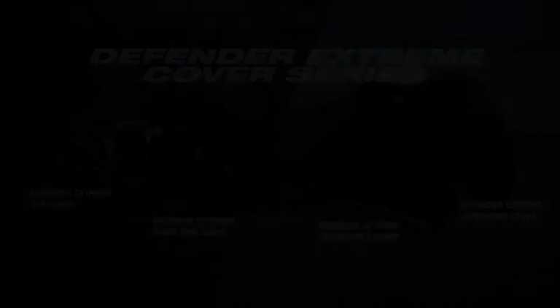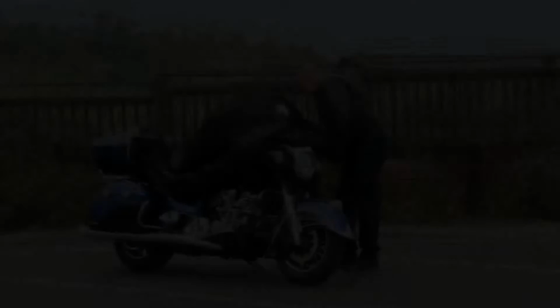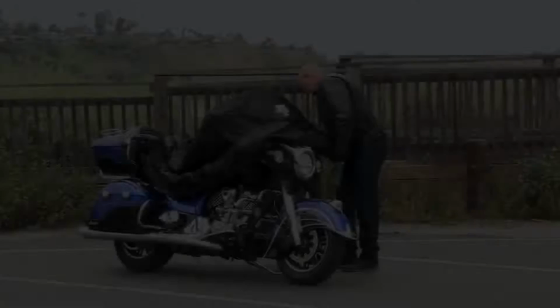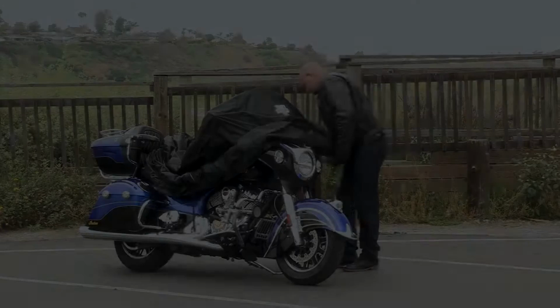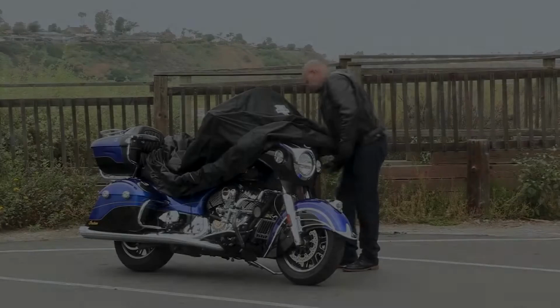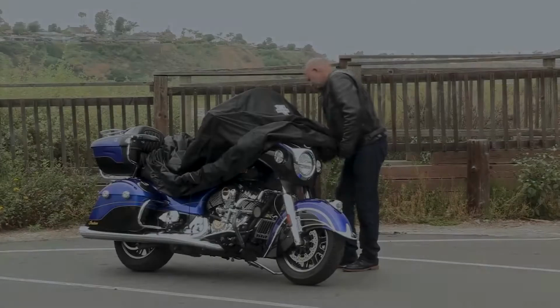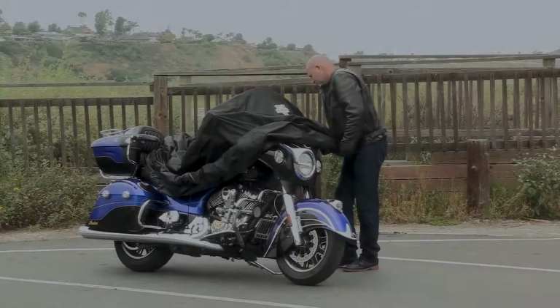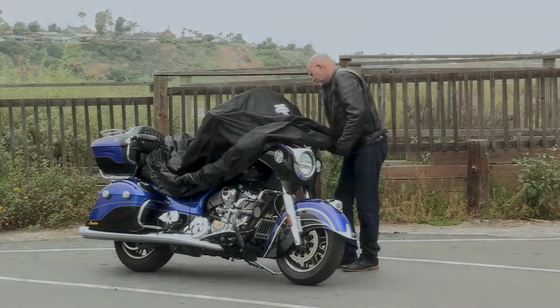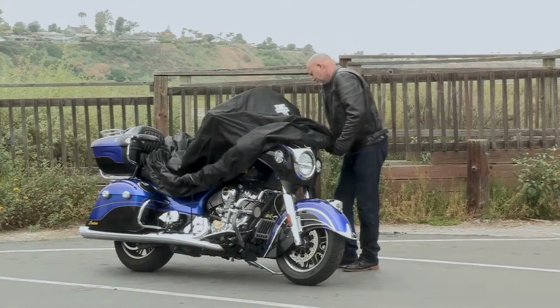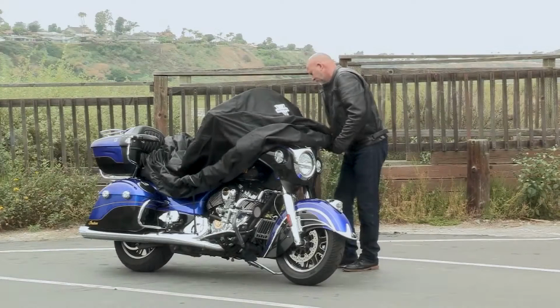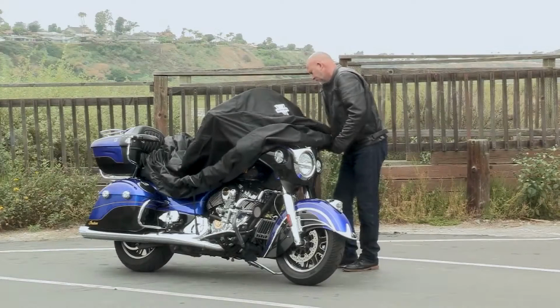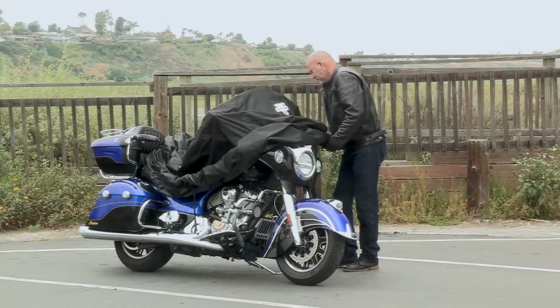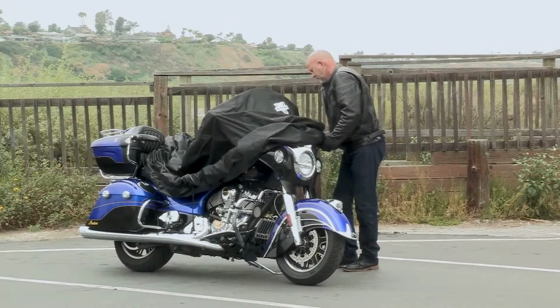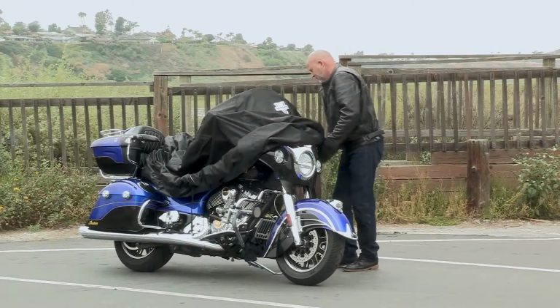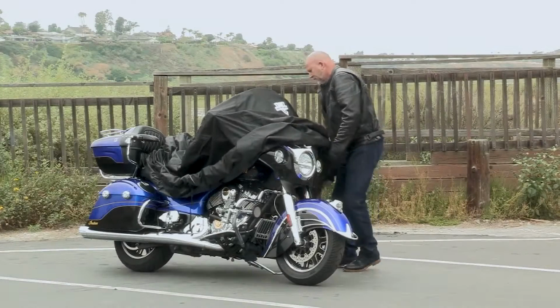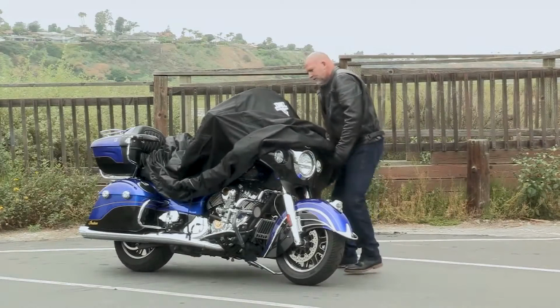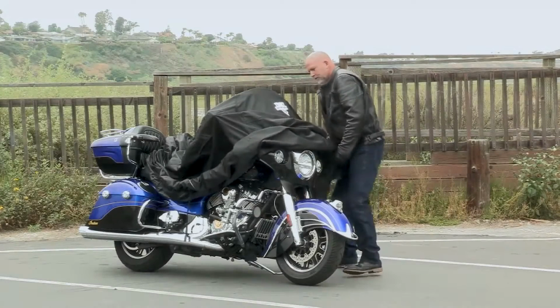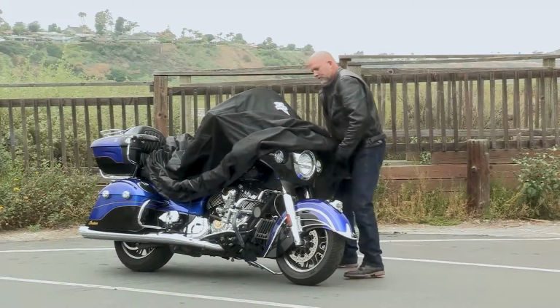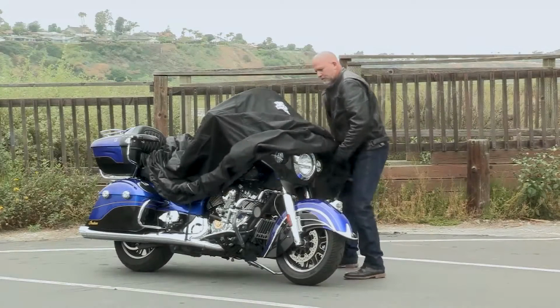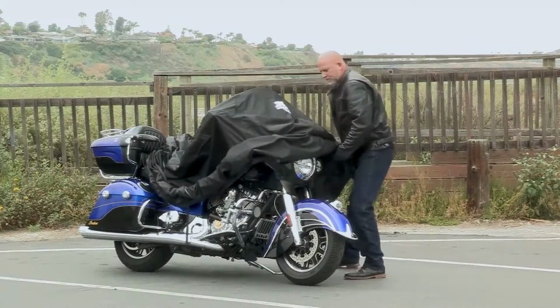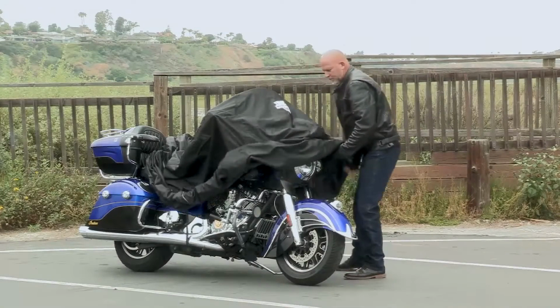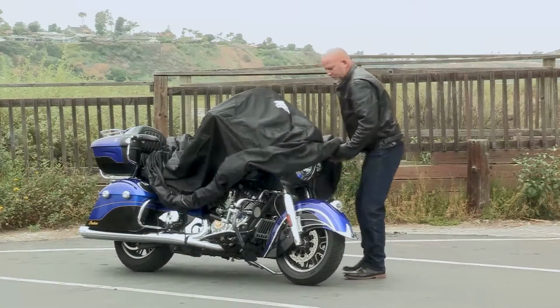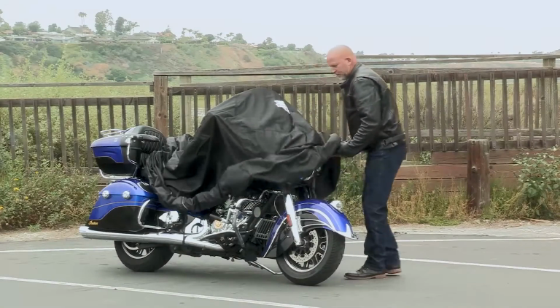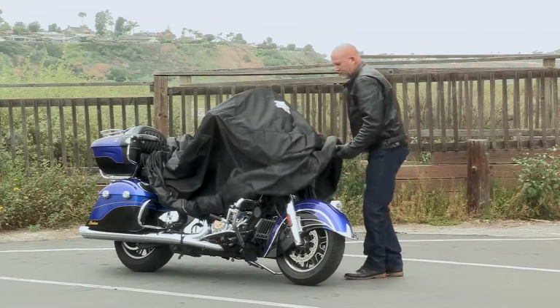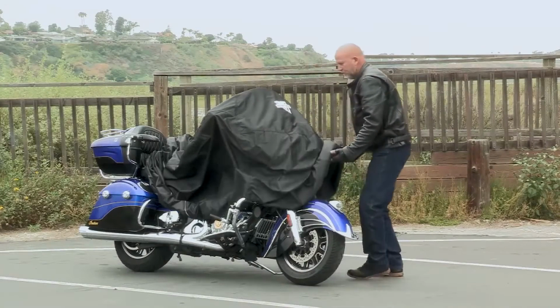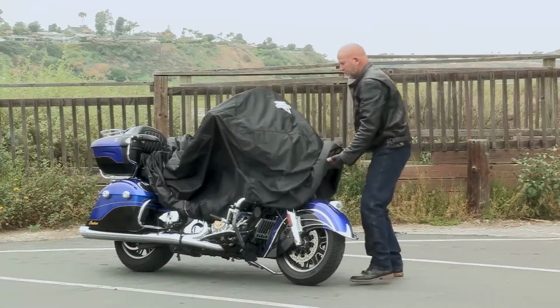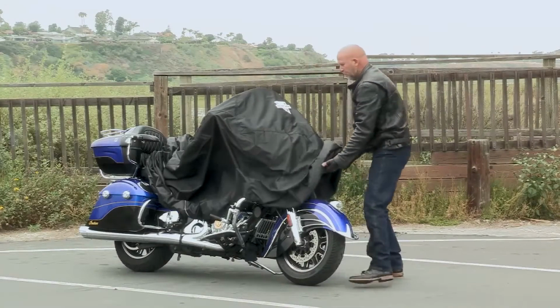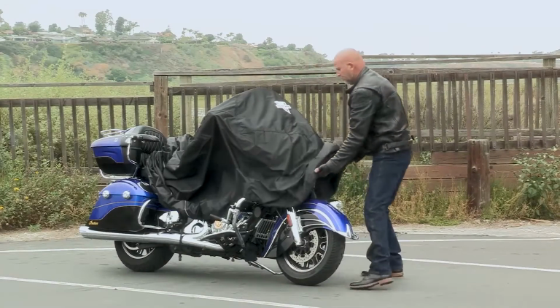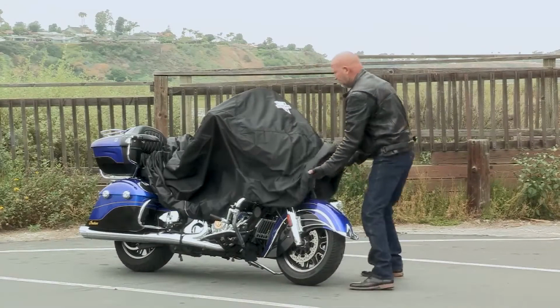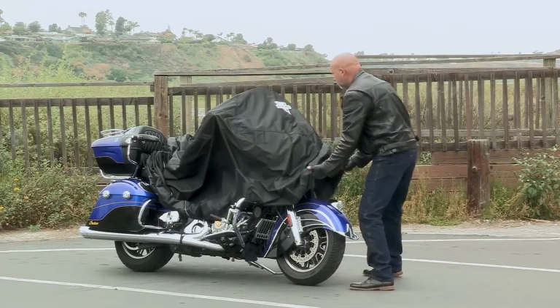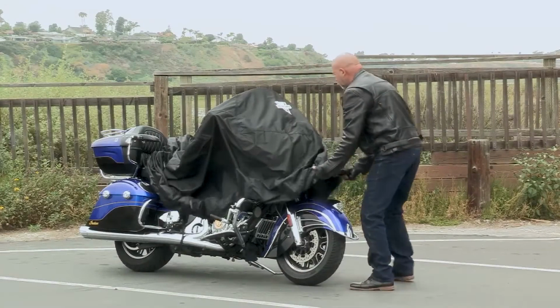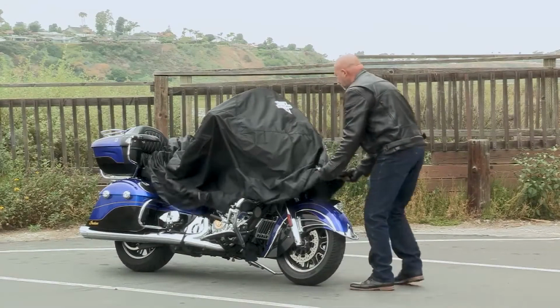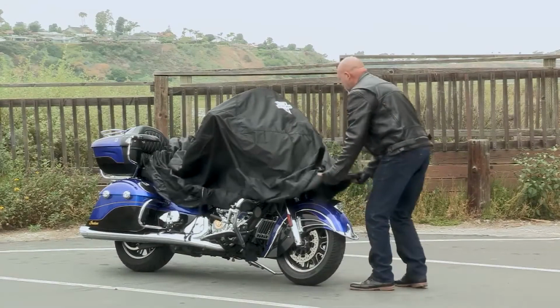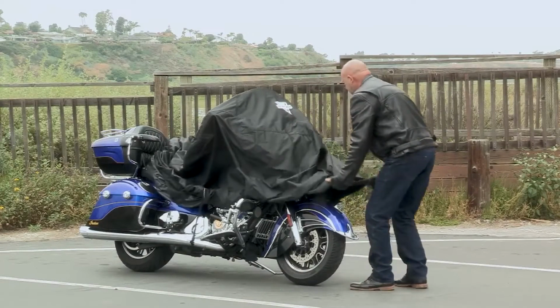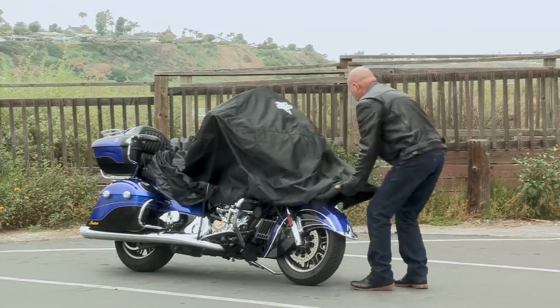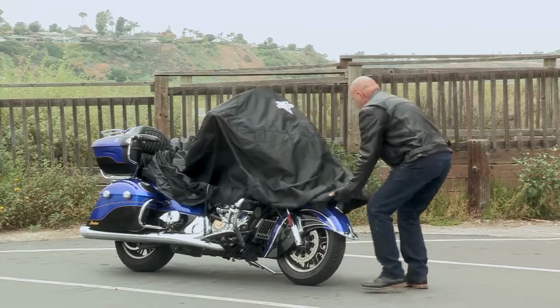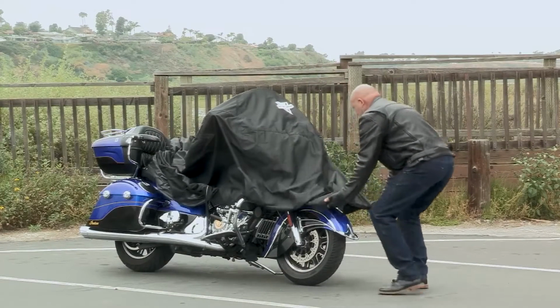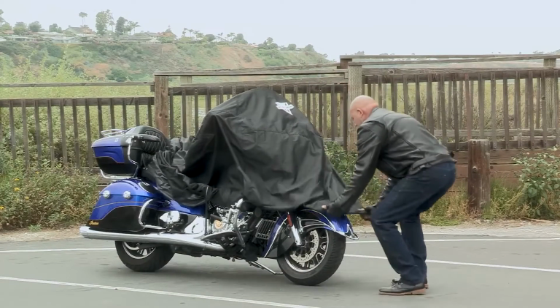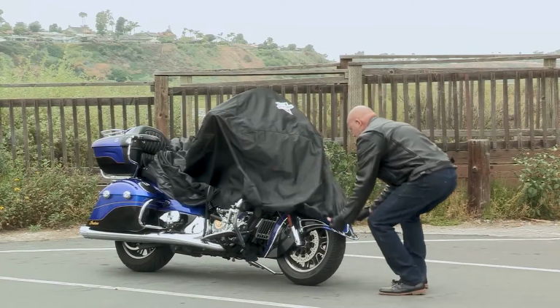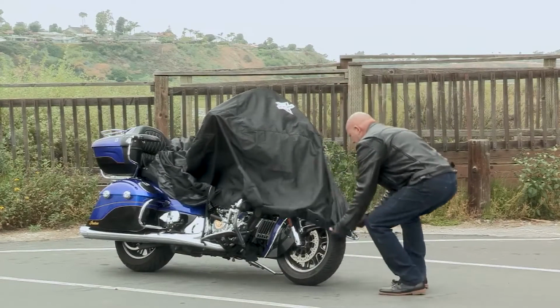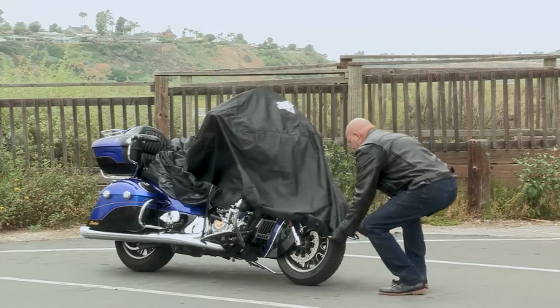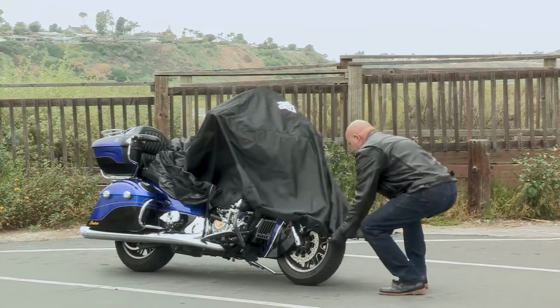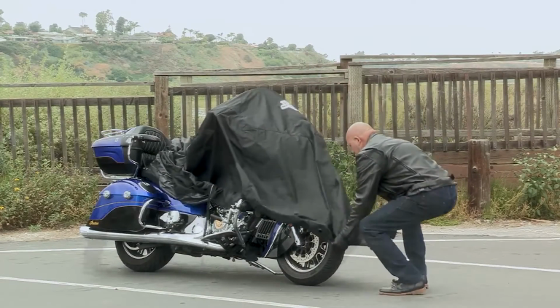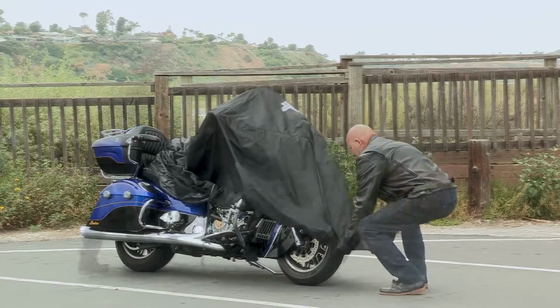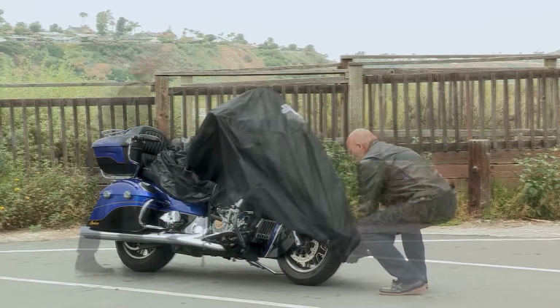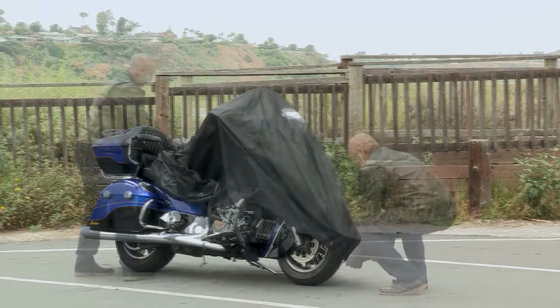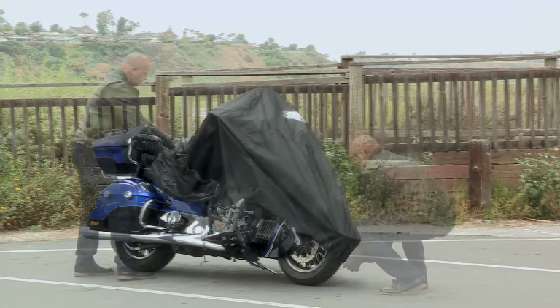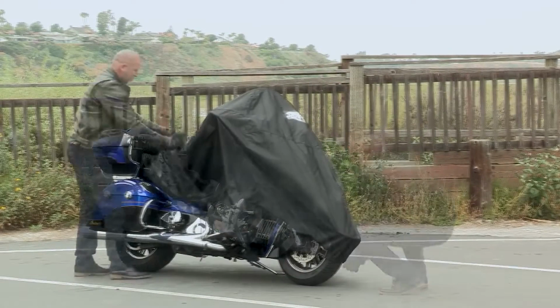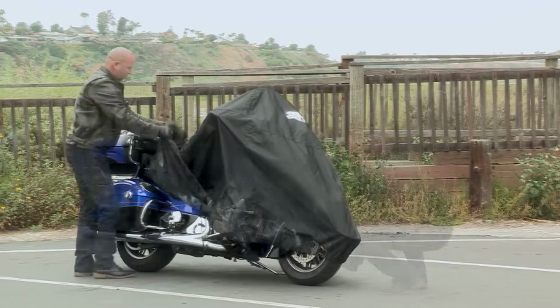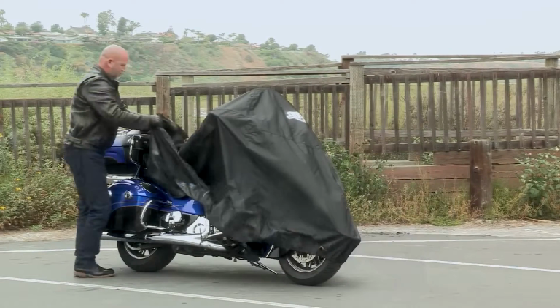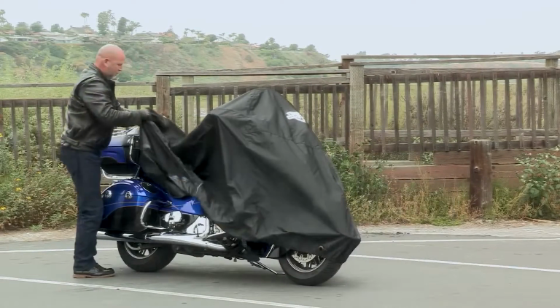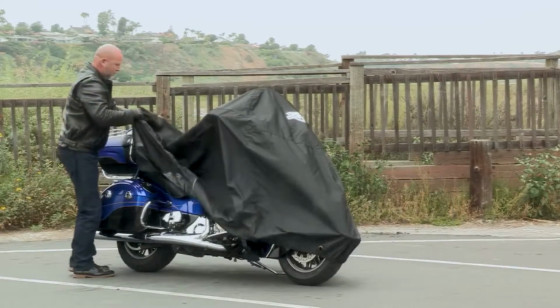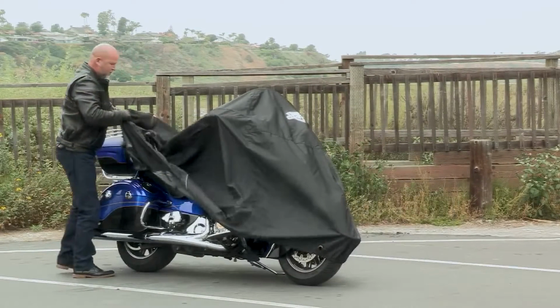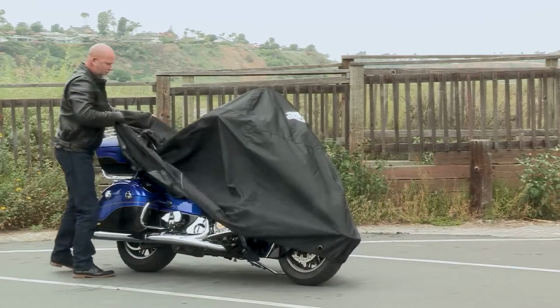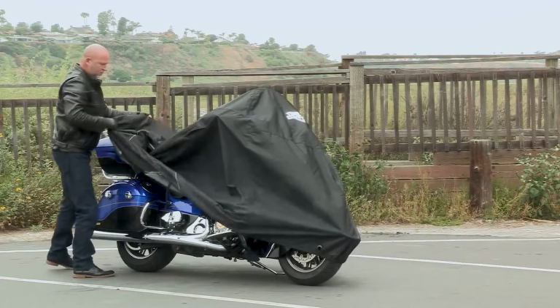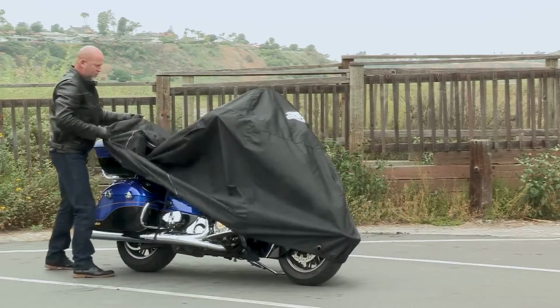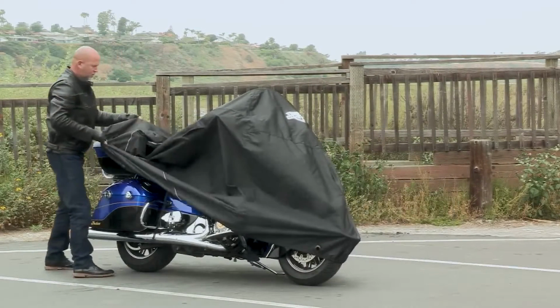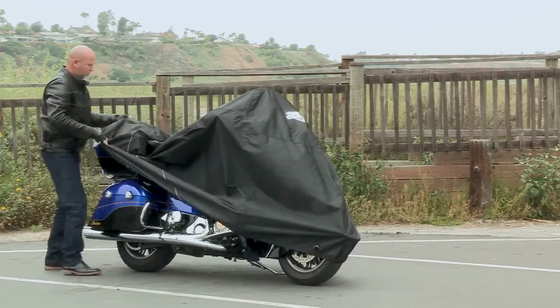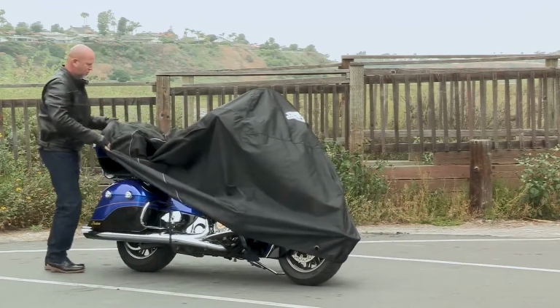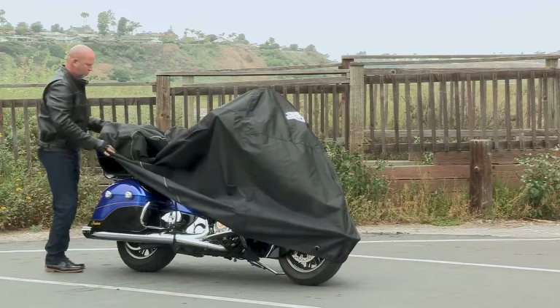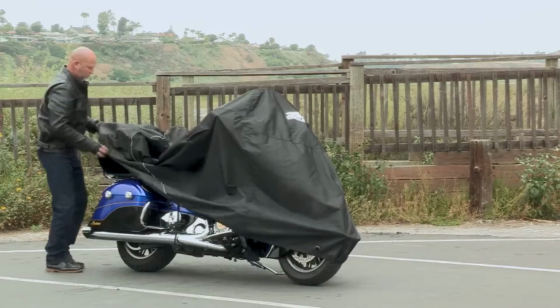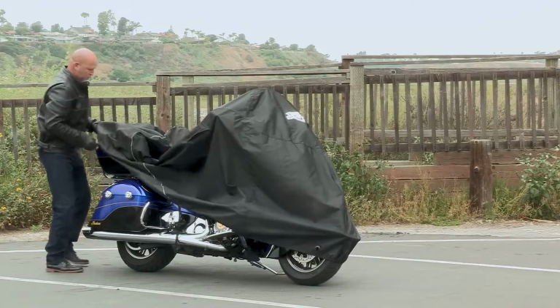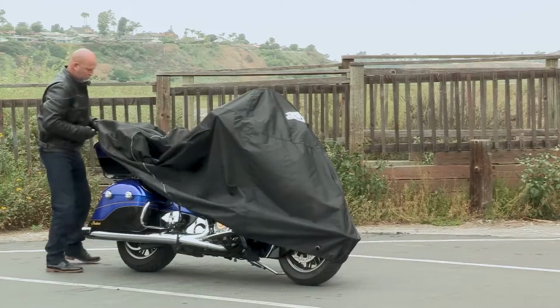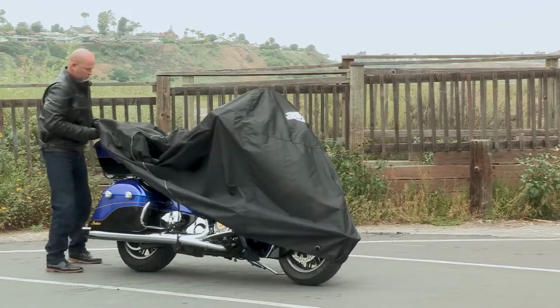These covers come with a lifetime warranty, including against severe fading, which is another industry first. Please visit our website for more information.